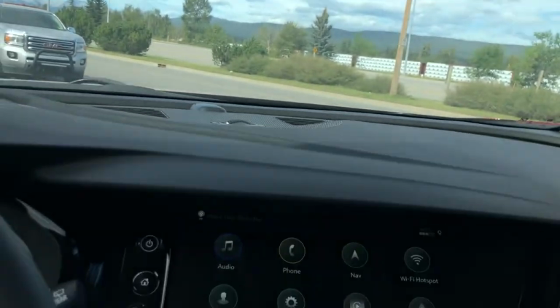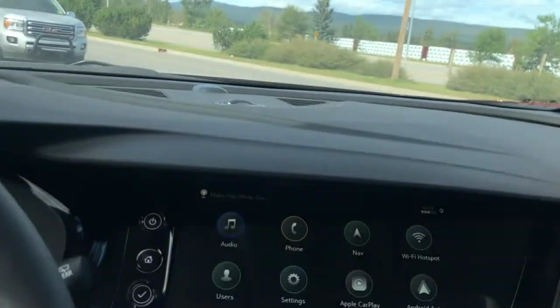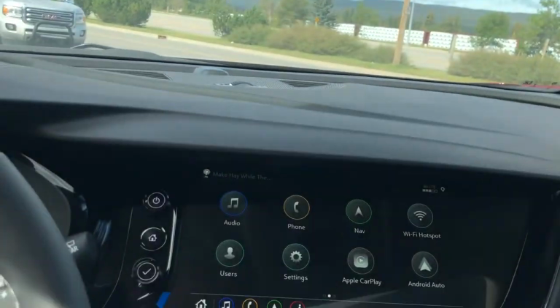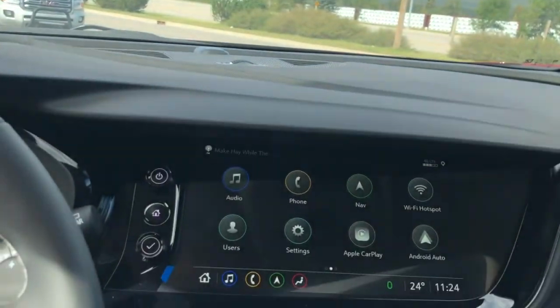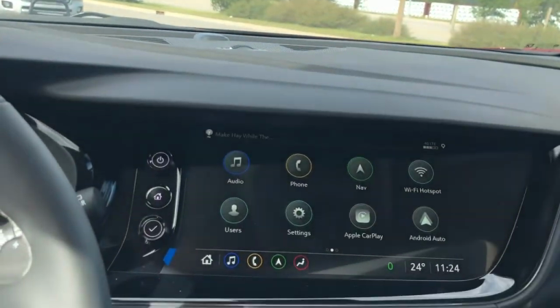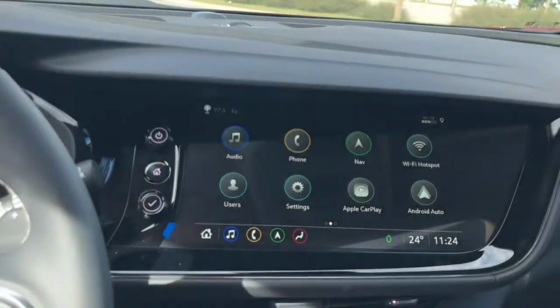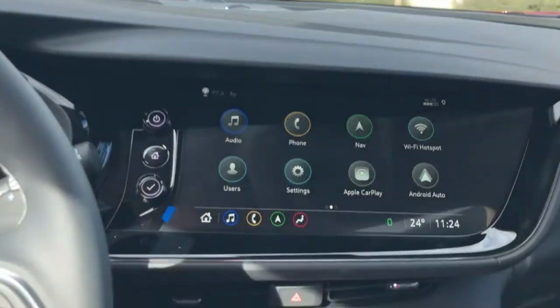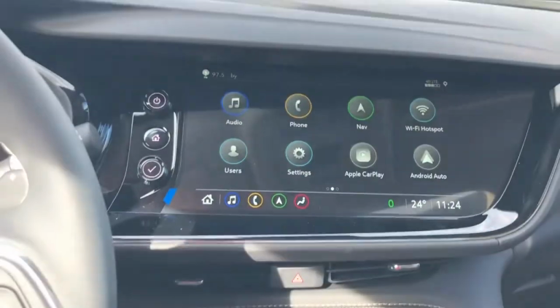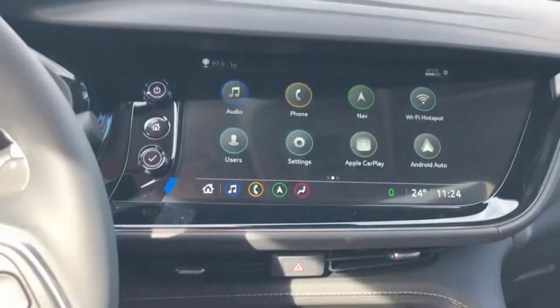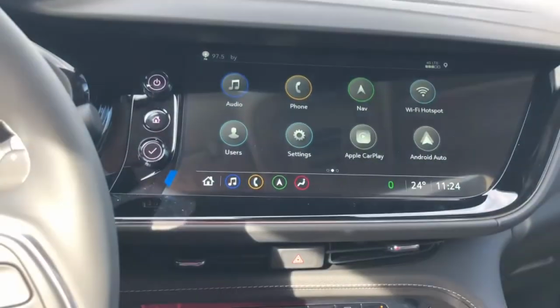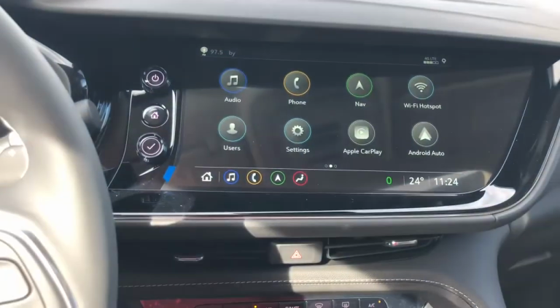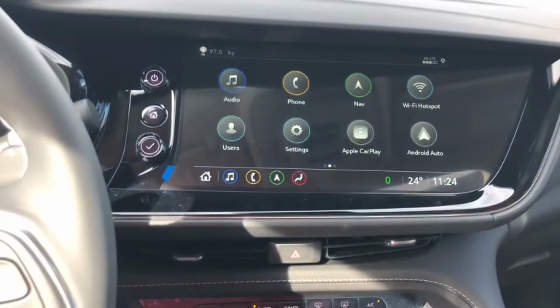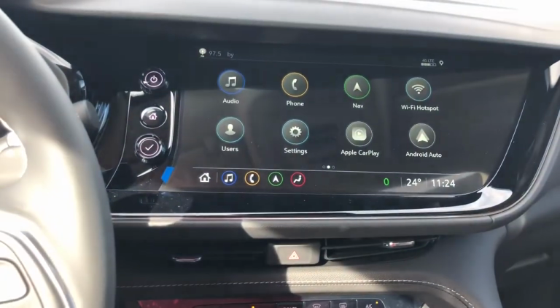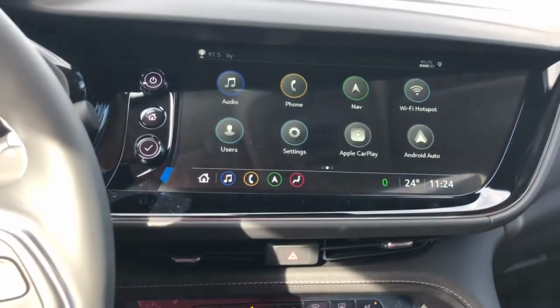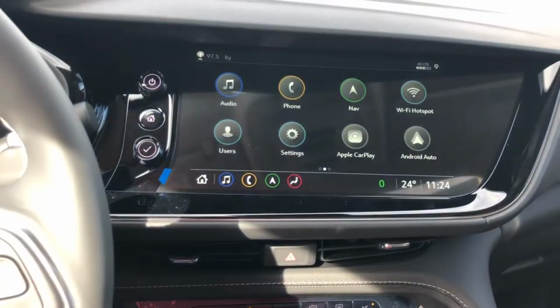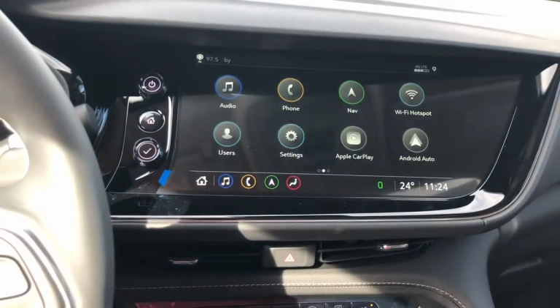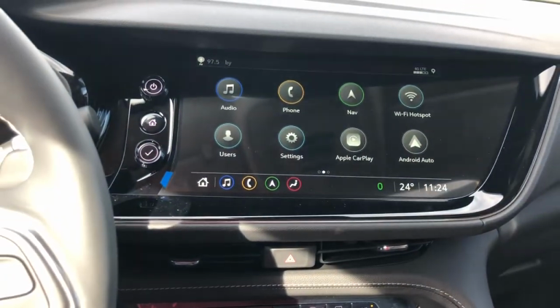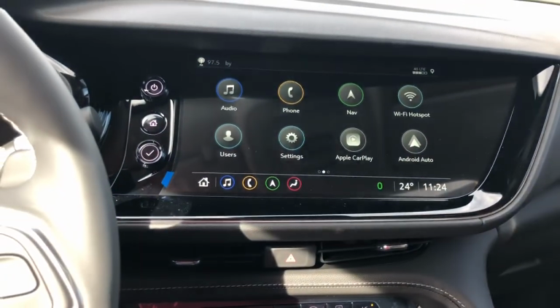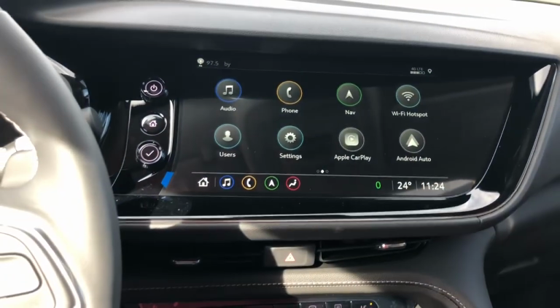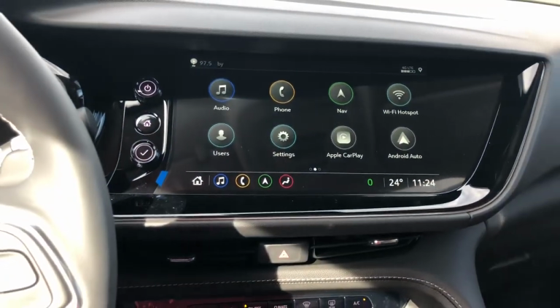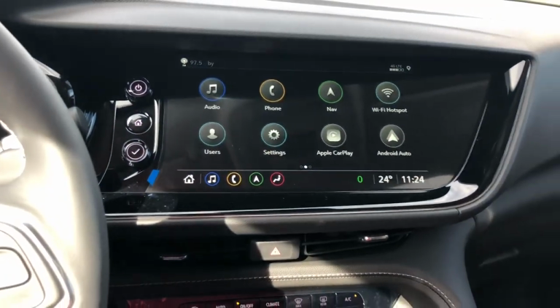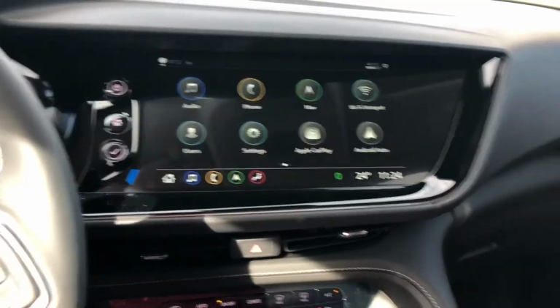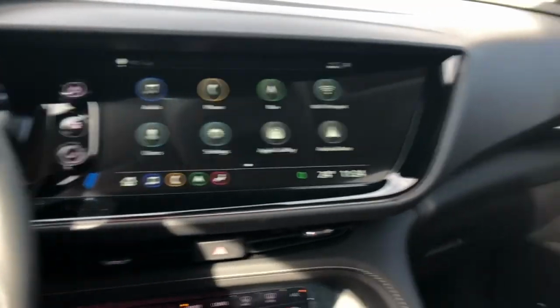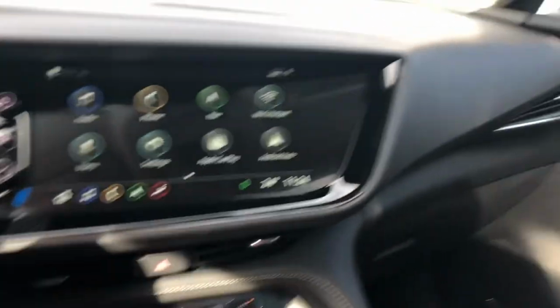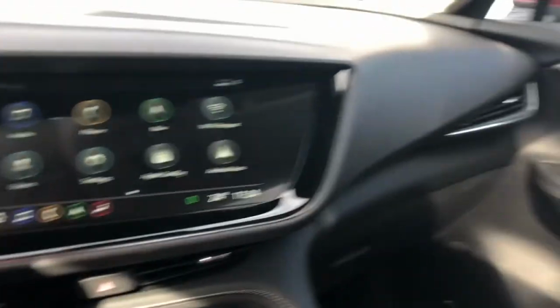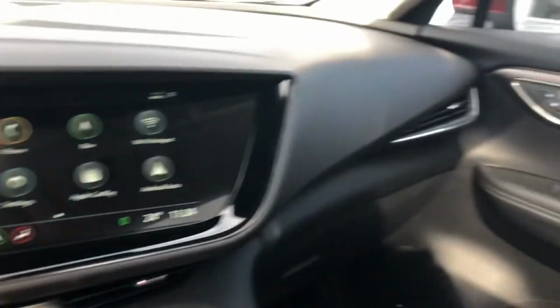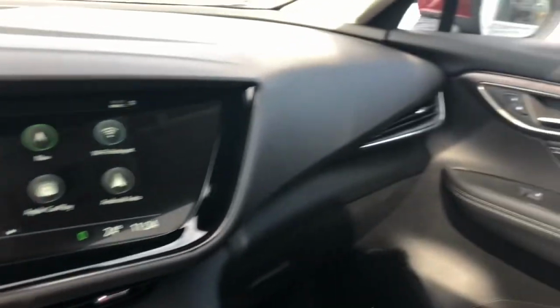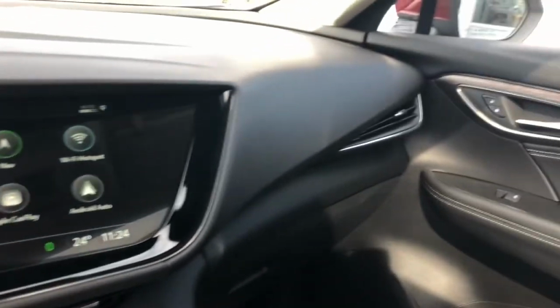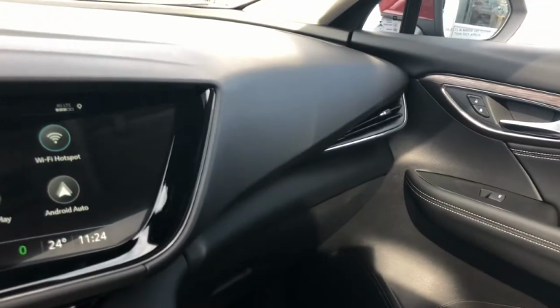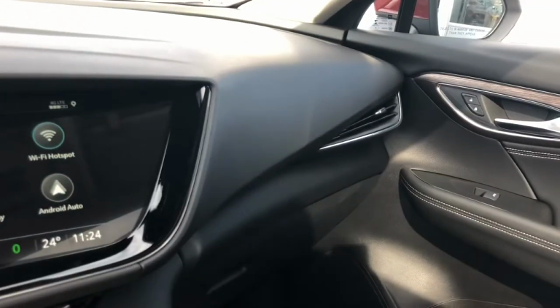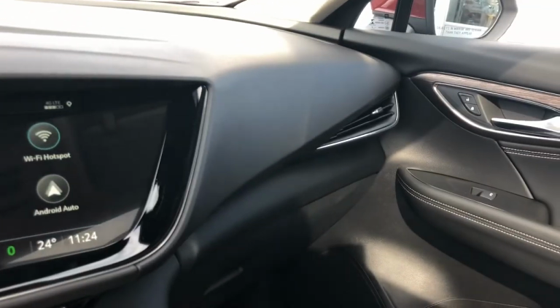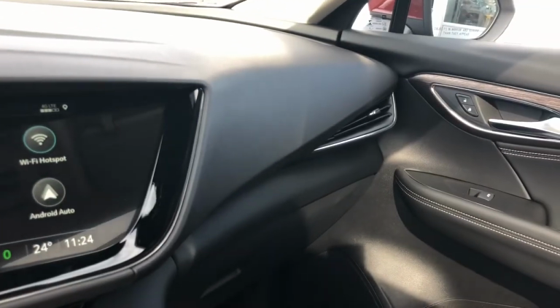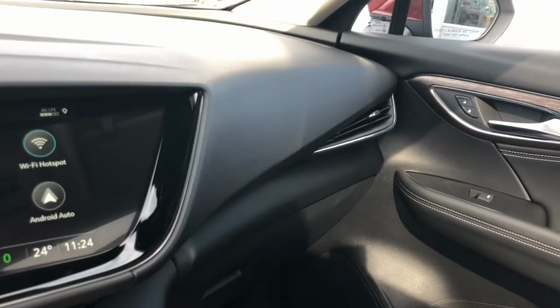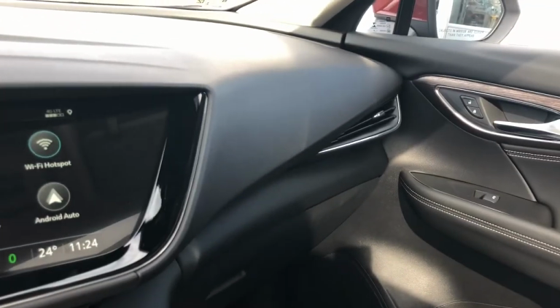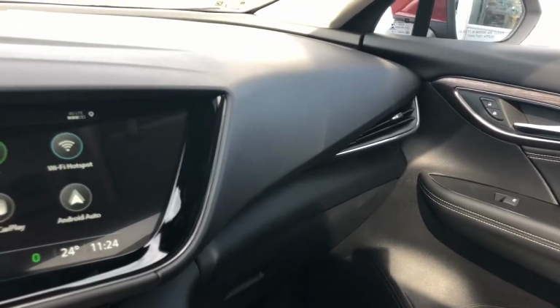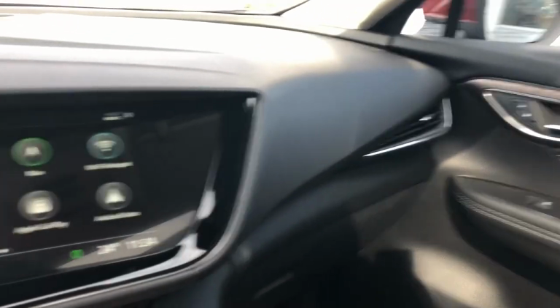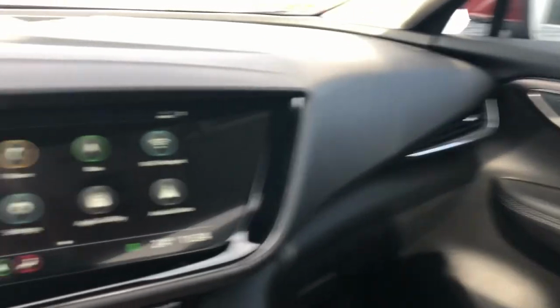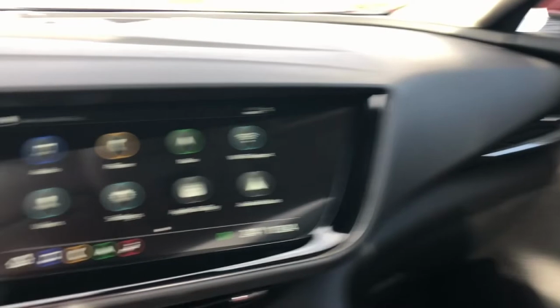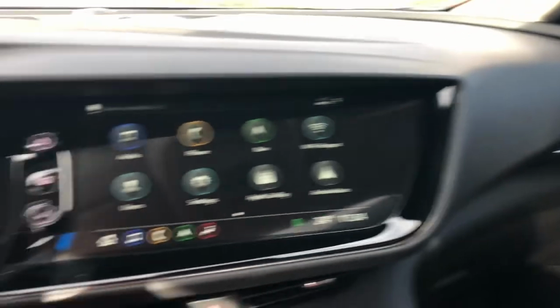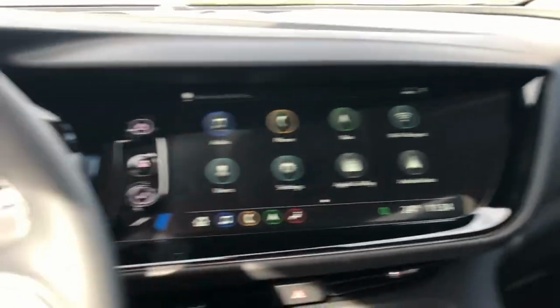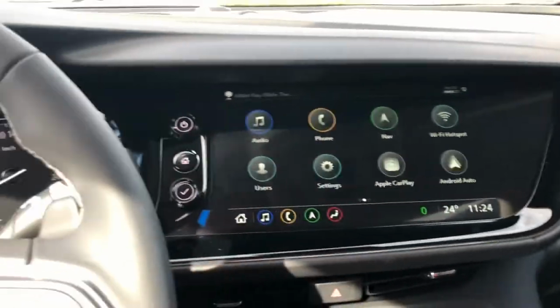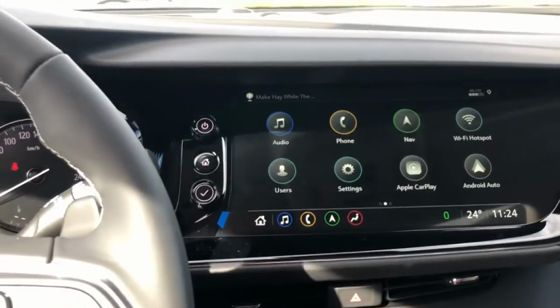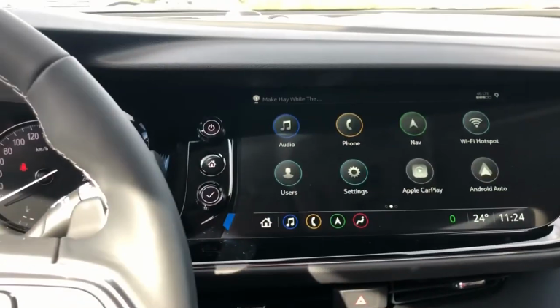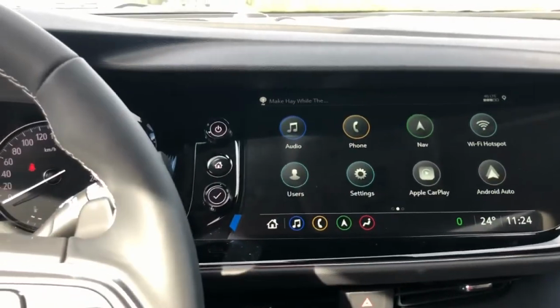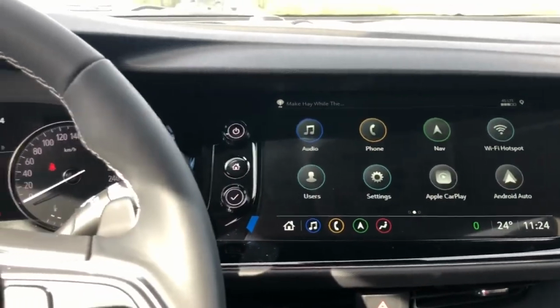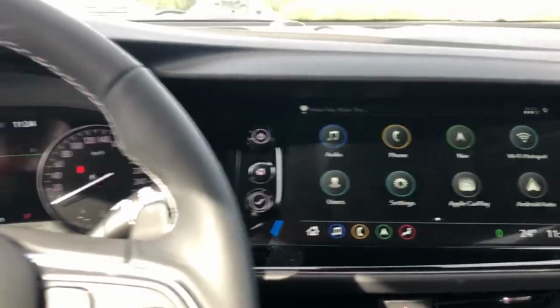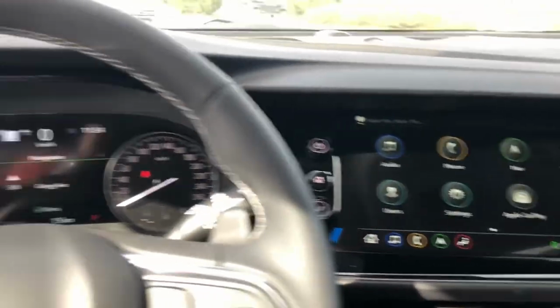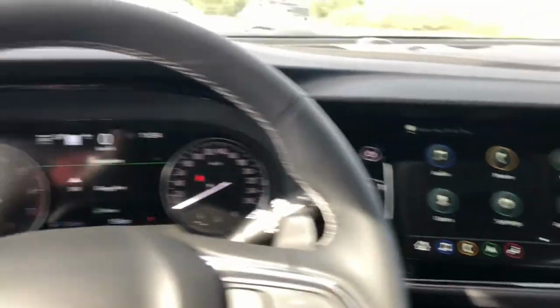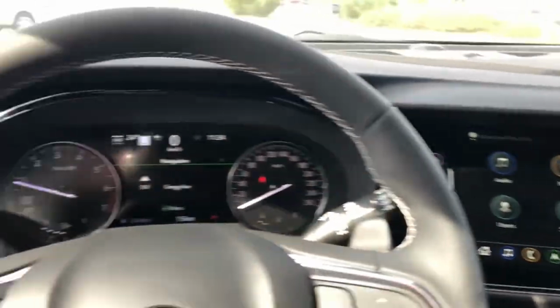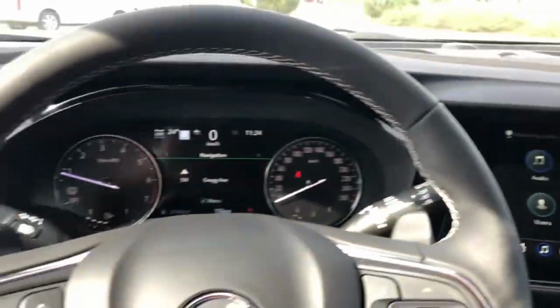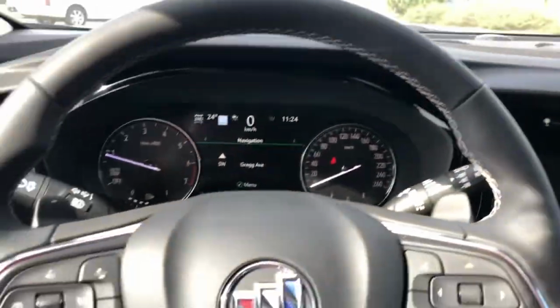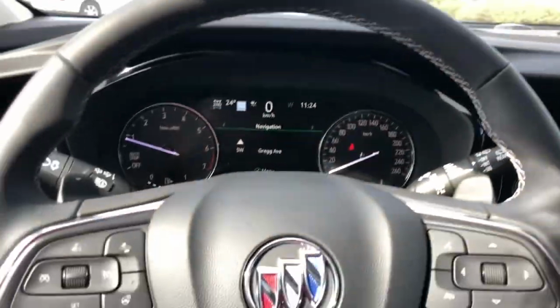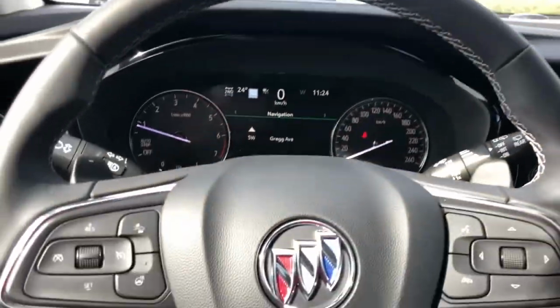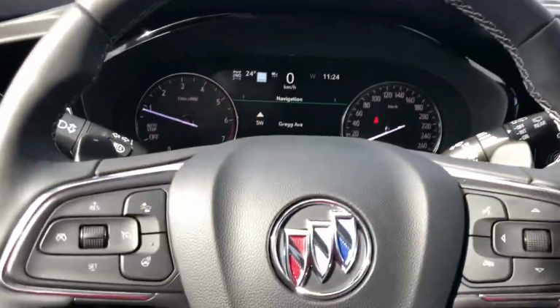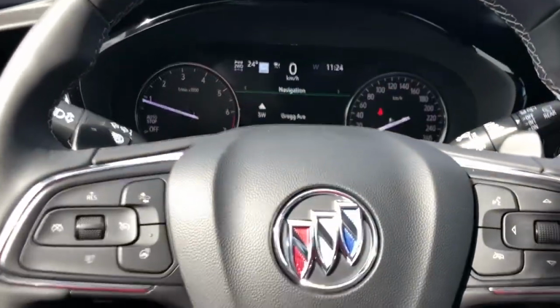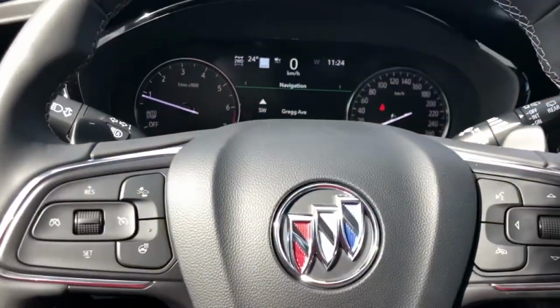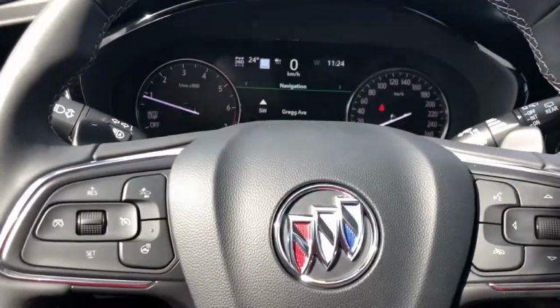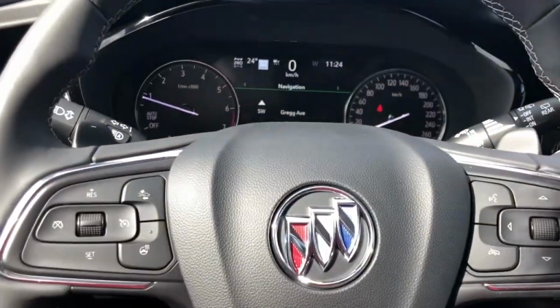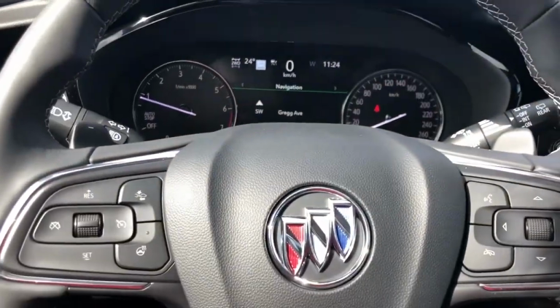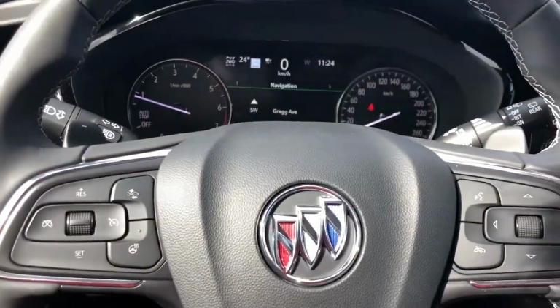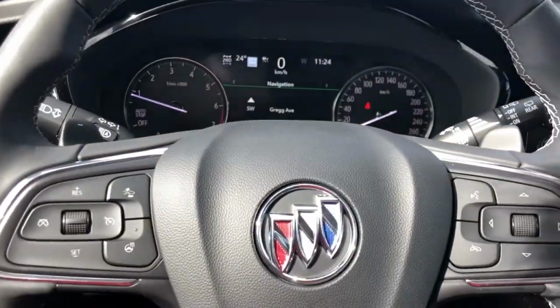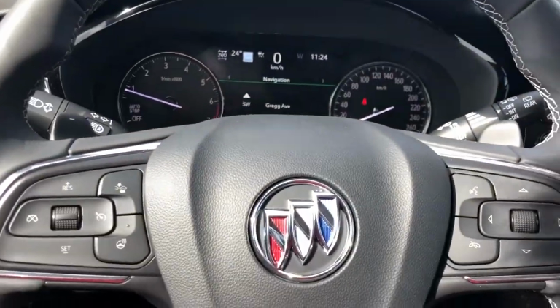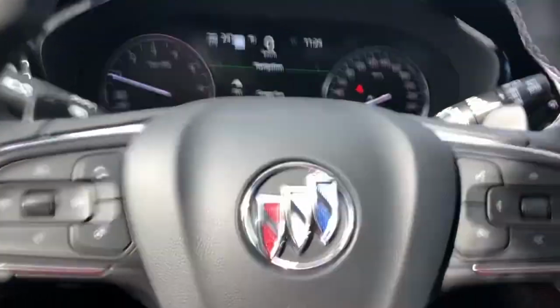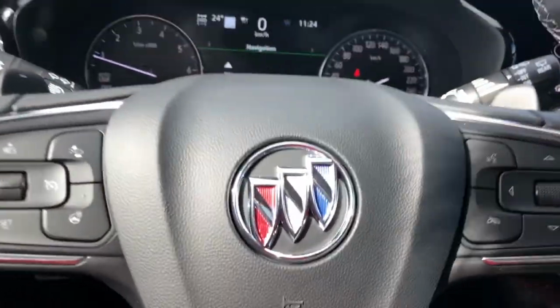This concludes our walk around of our 2022 Buick Envision Avenir.